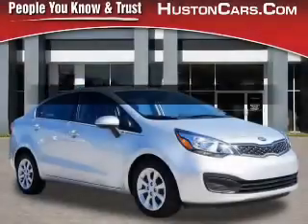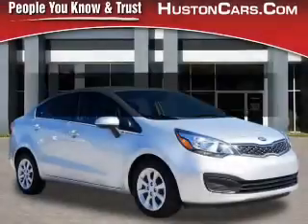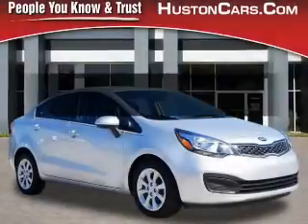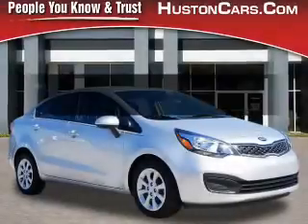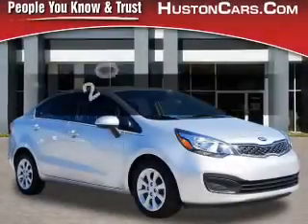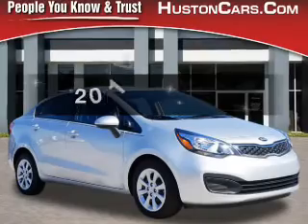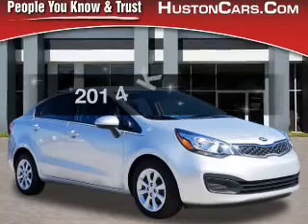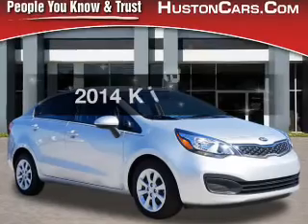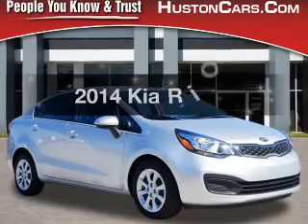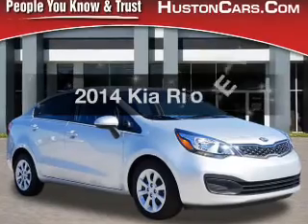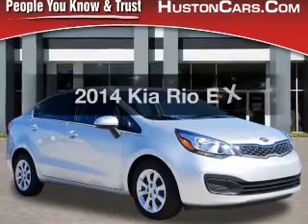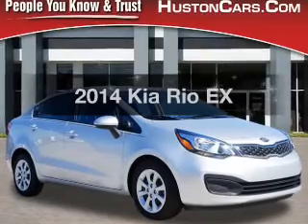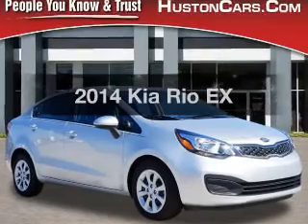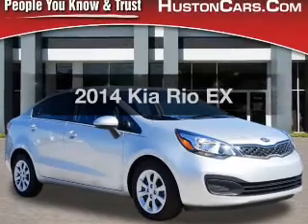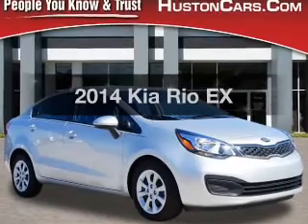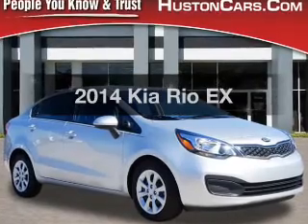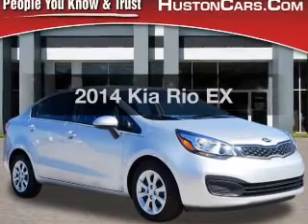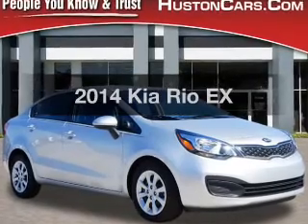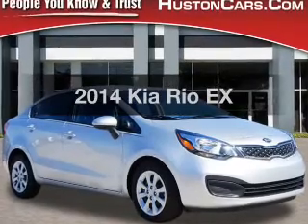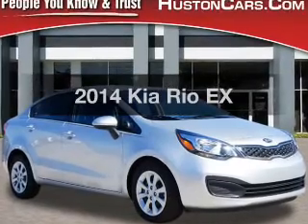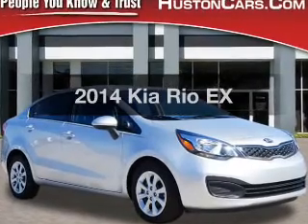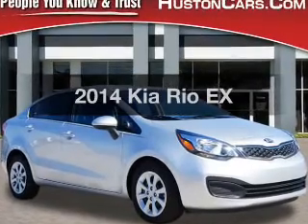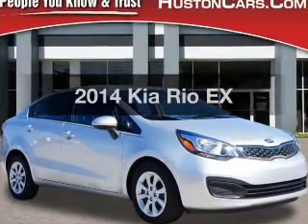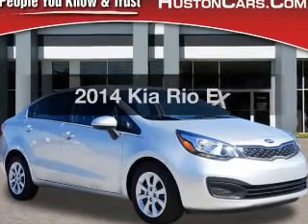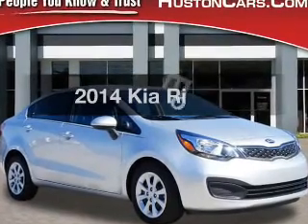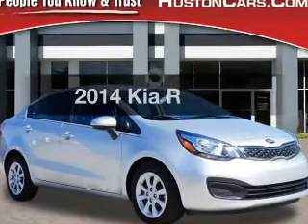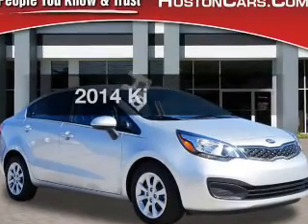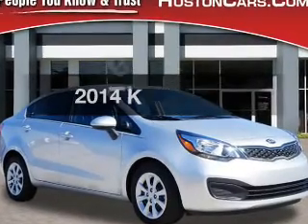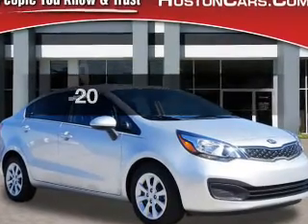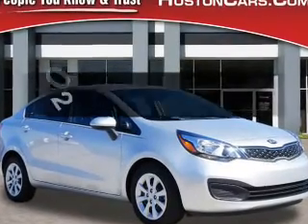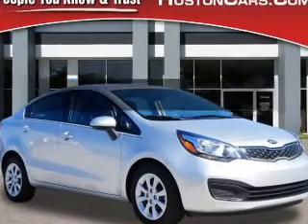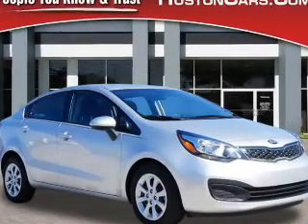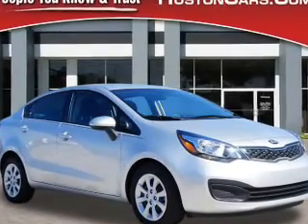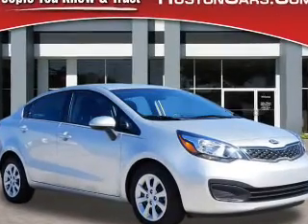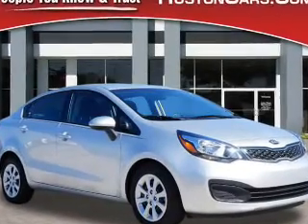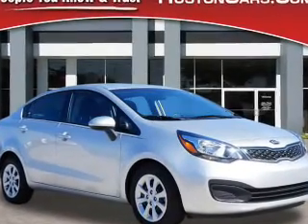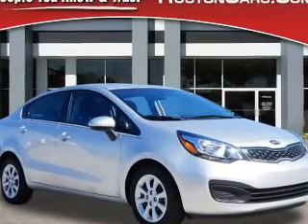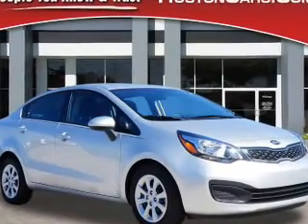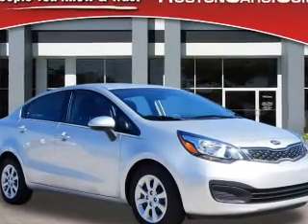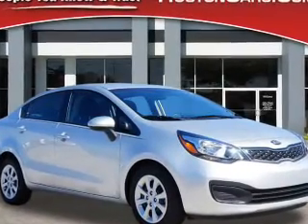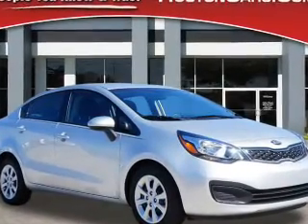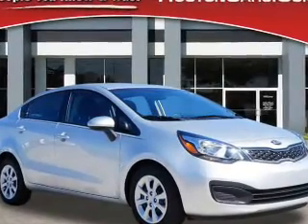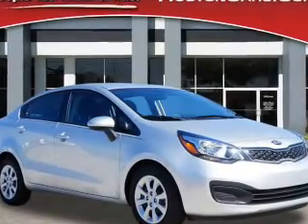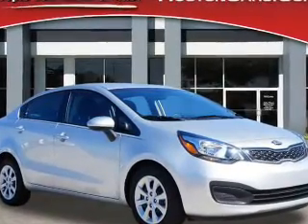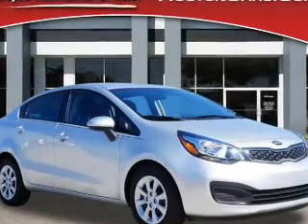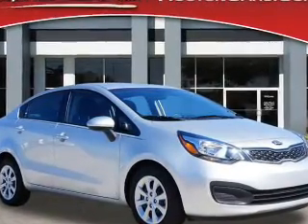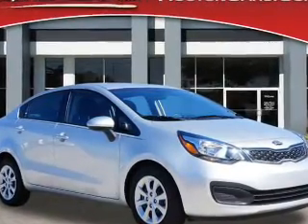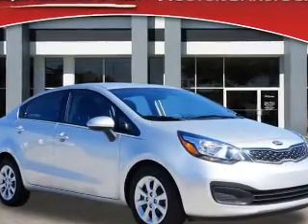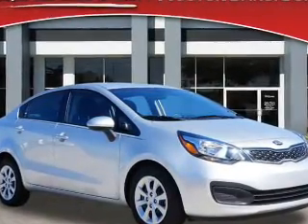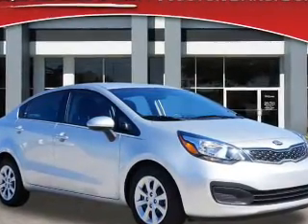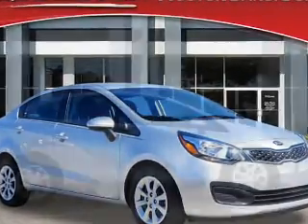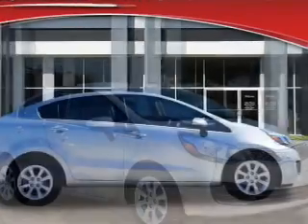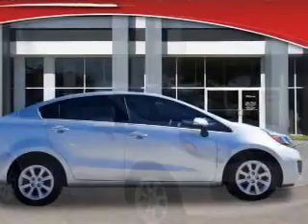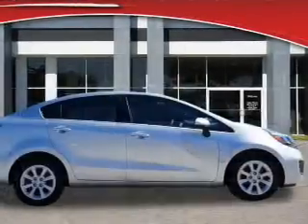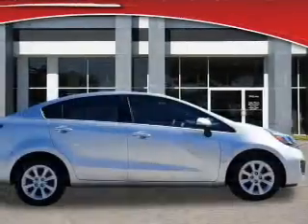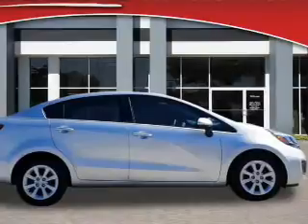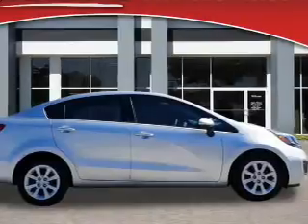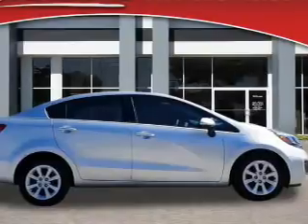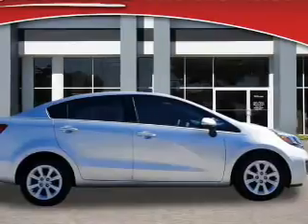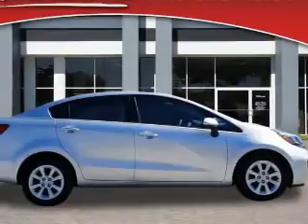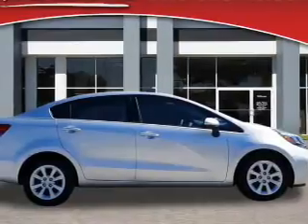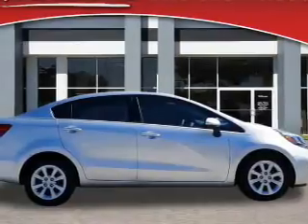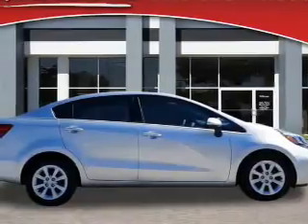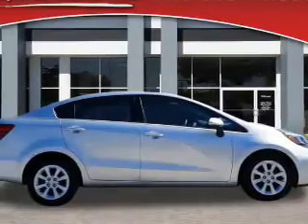Get noticed in this 2014 Kia Rio. Travel the roads in style and comfort in this great vehicle.